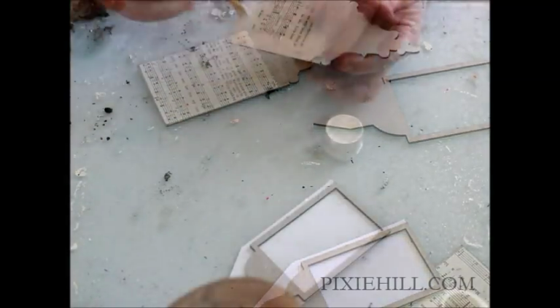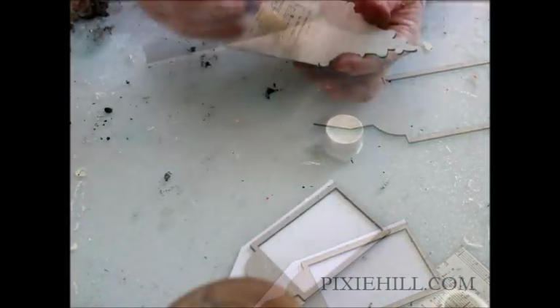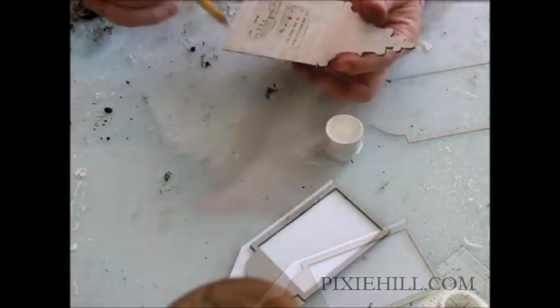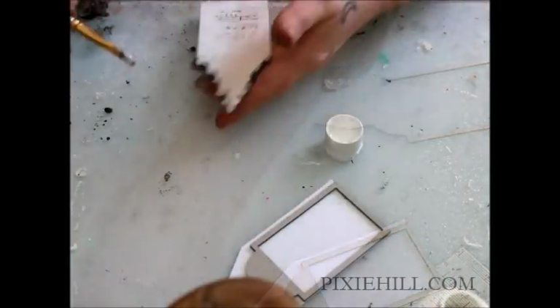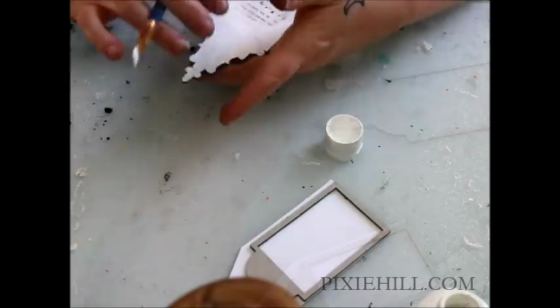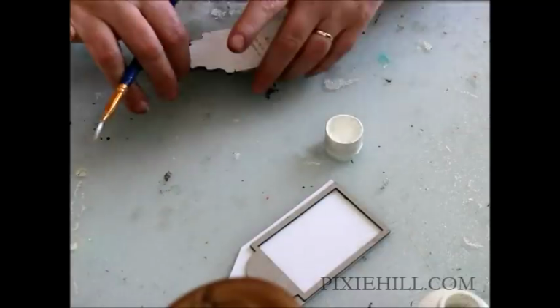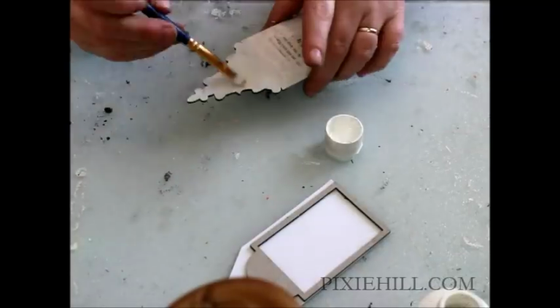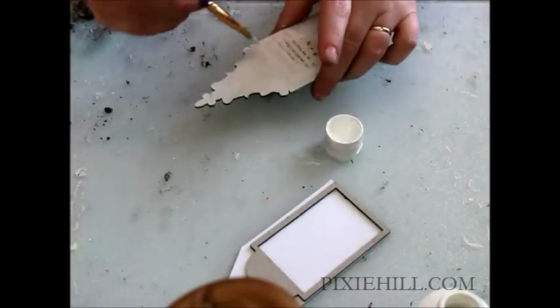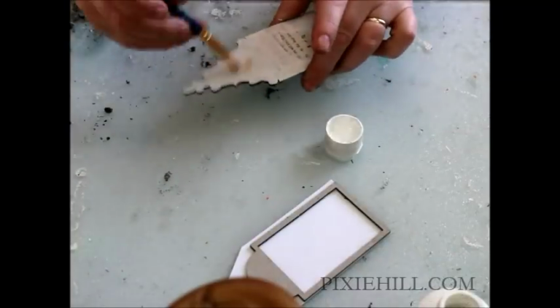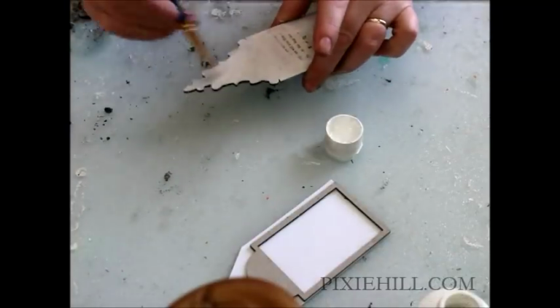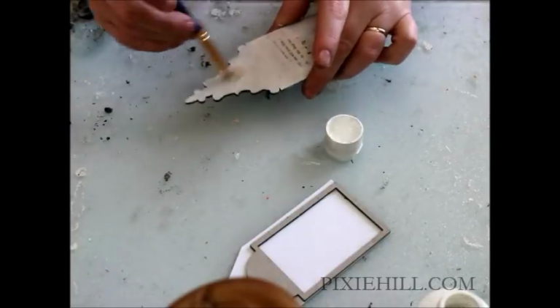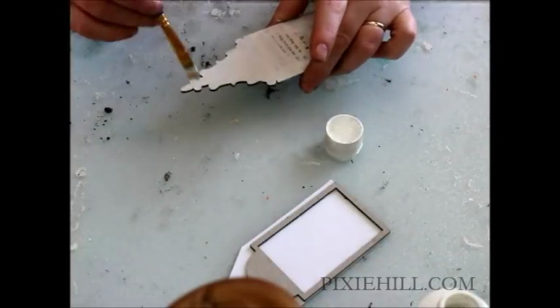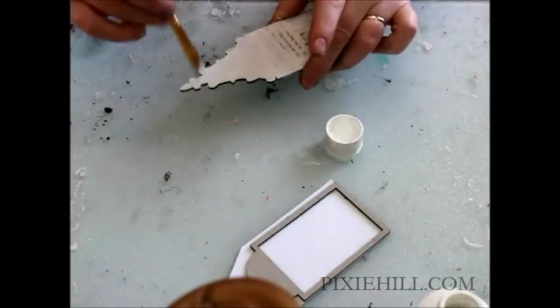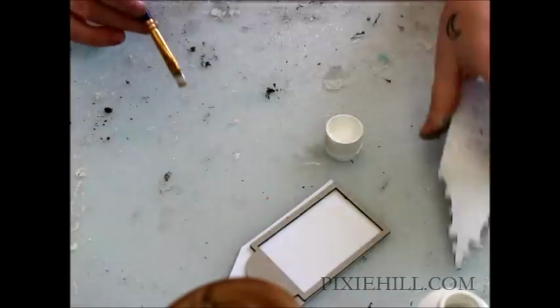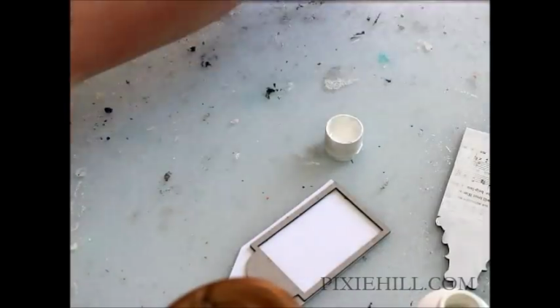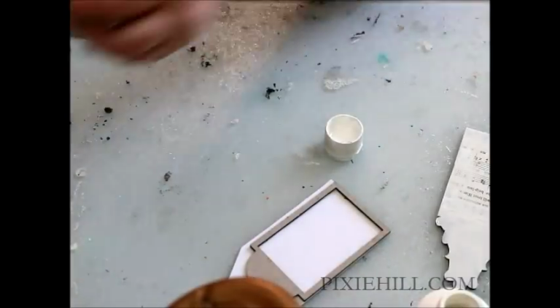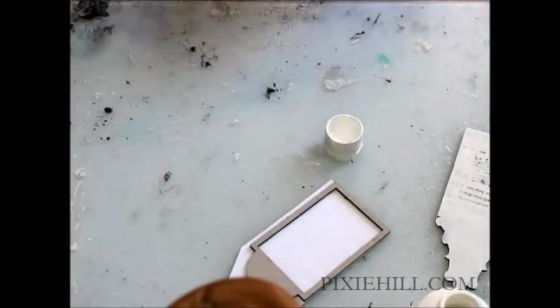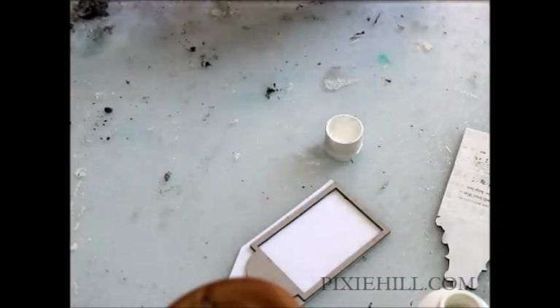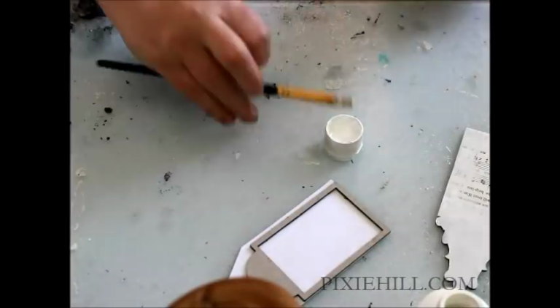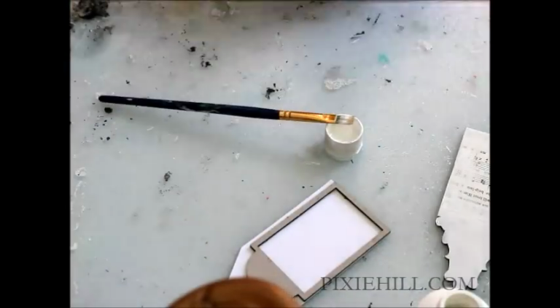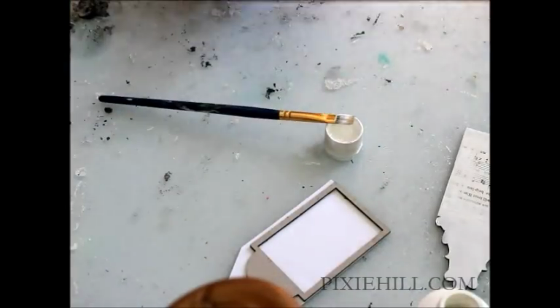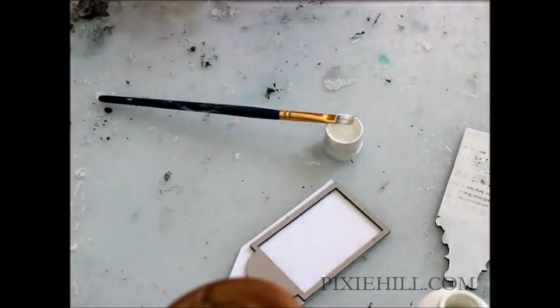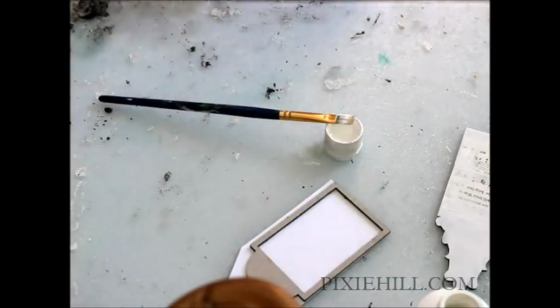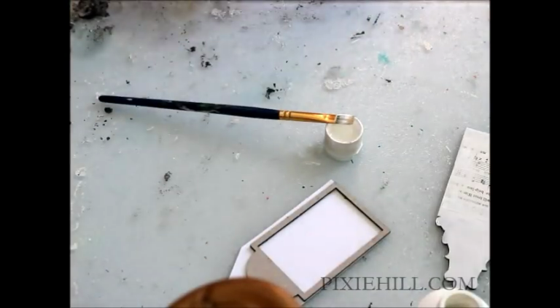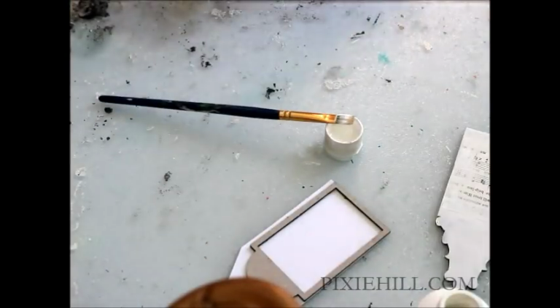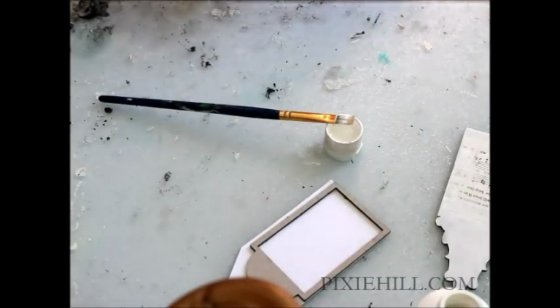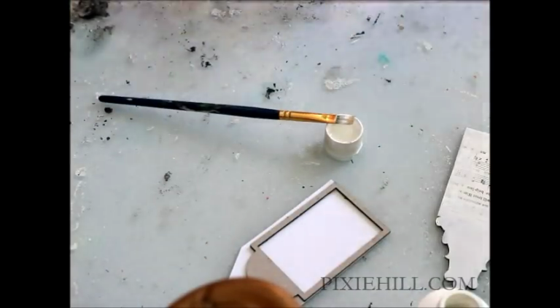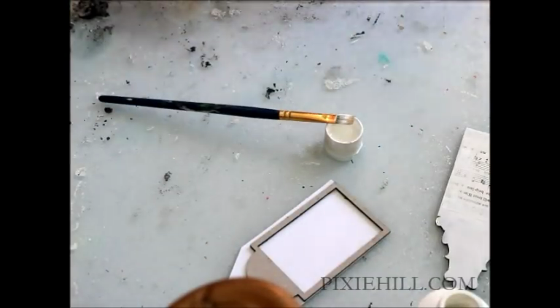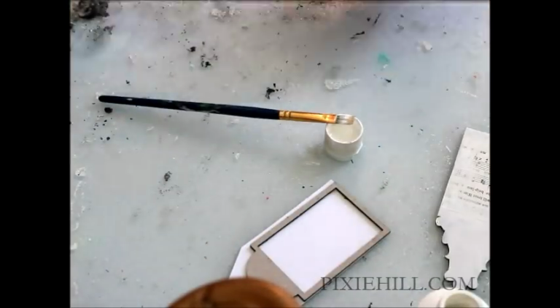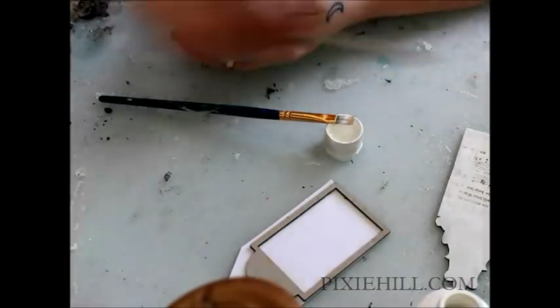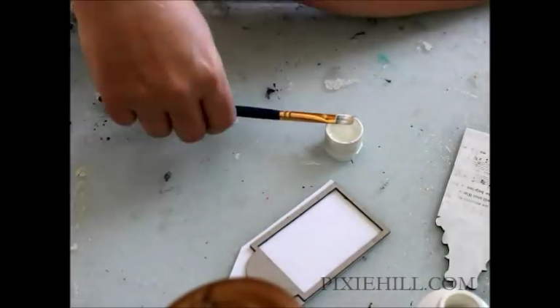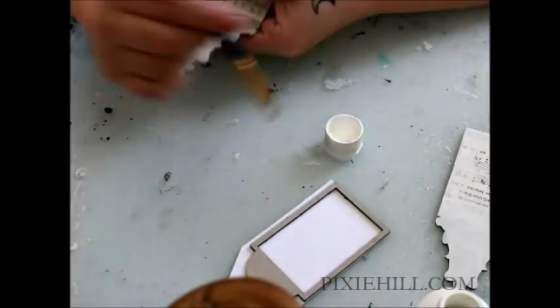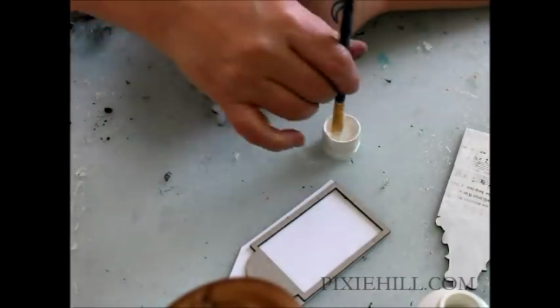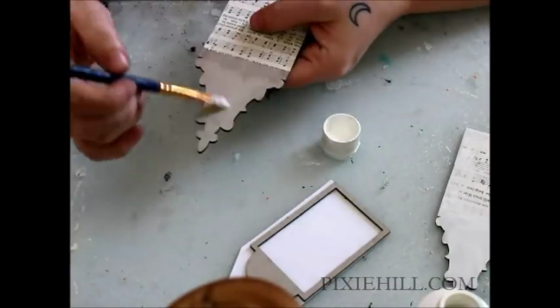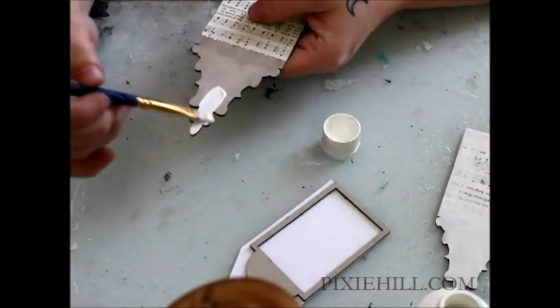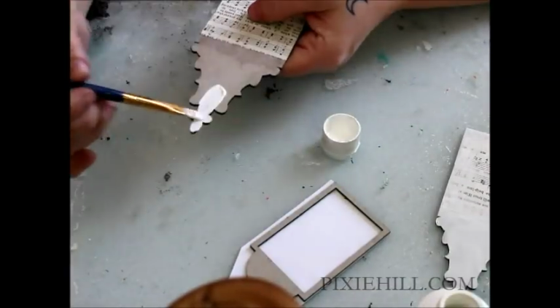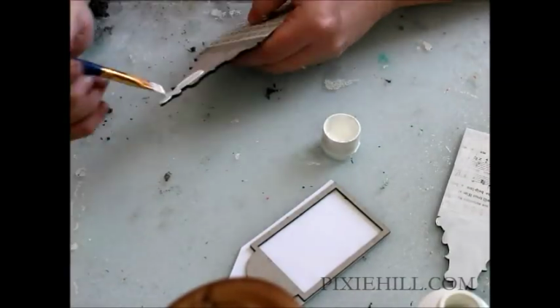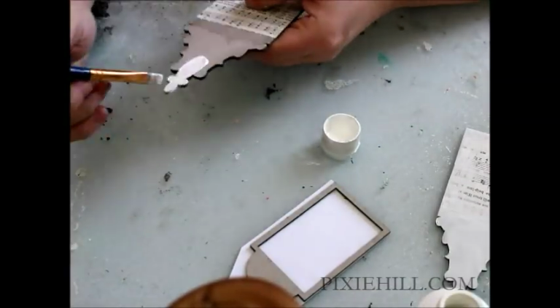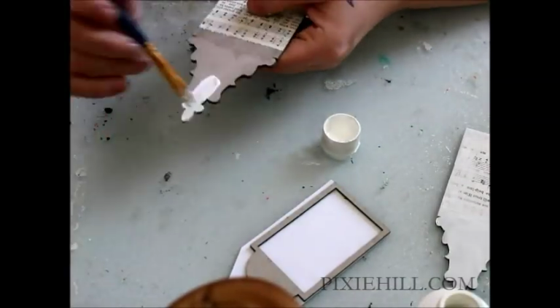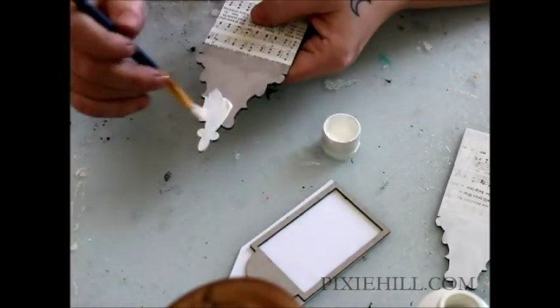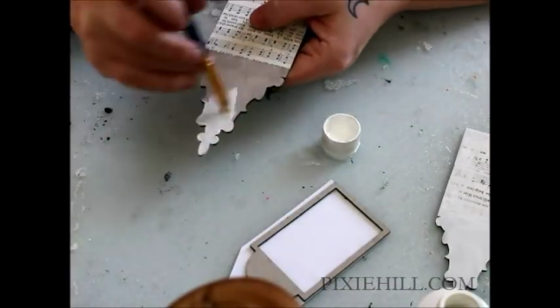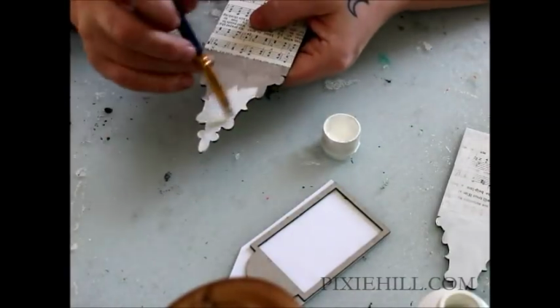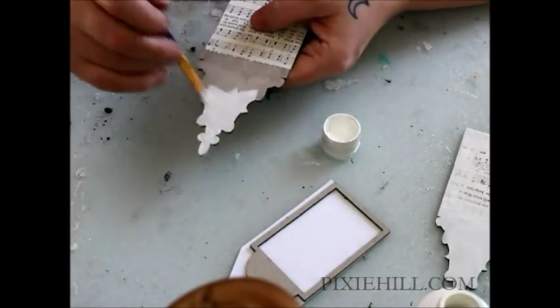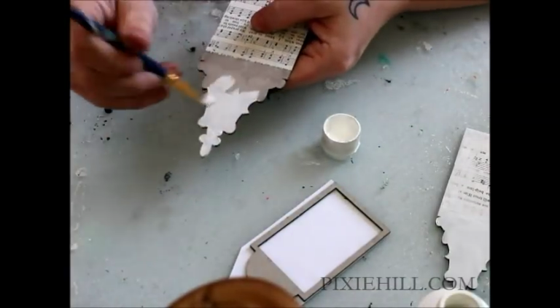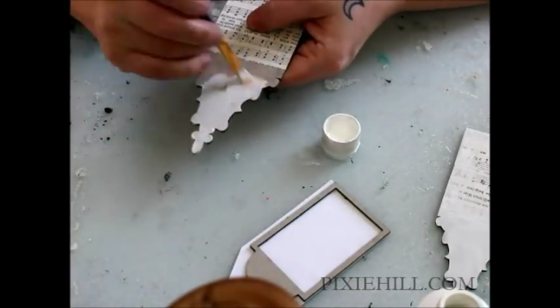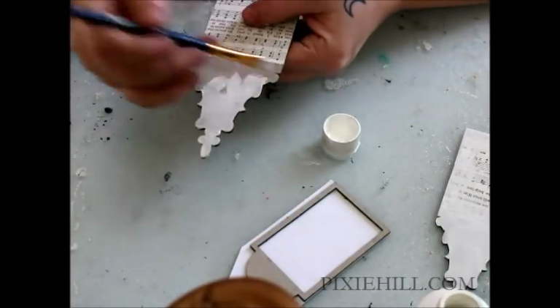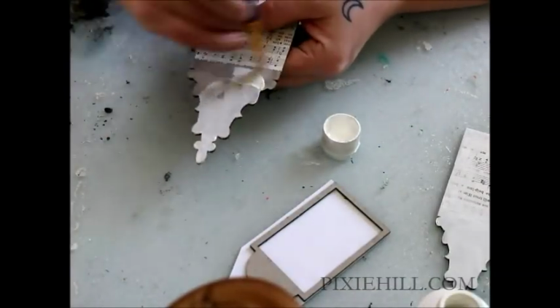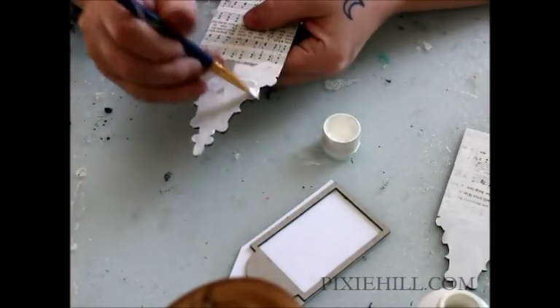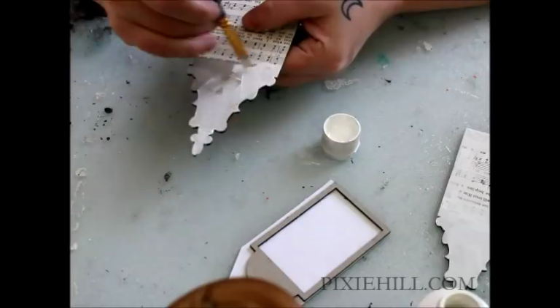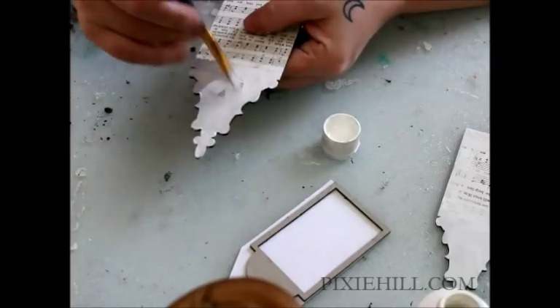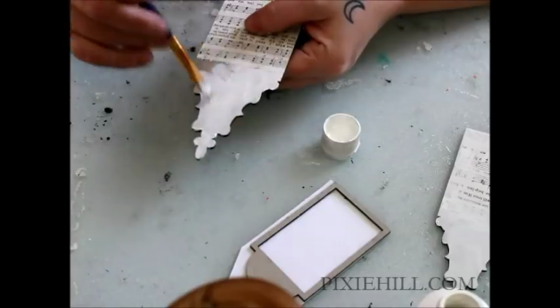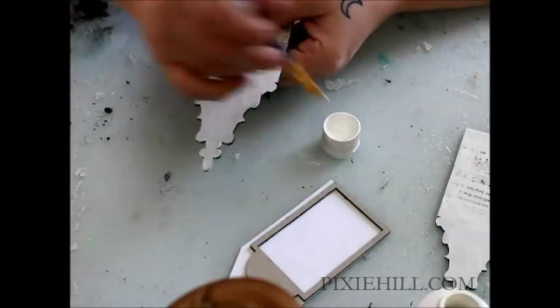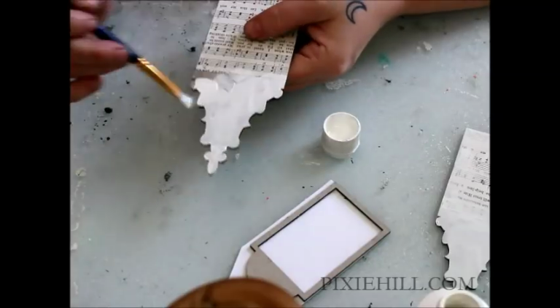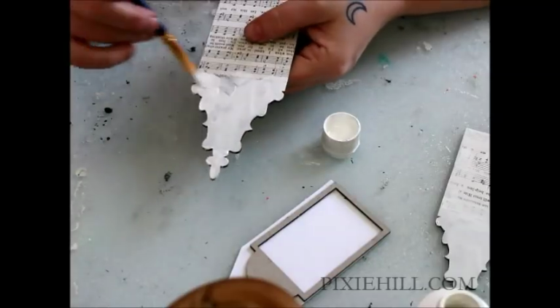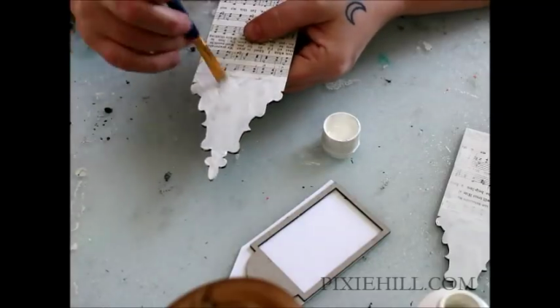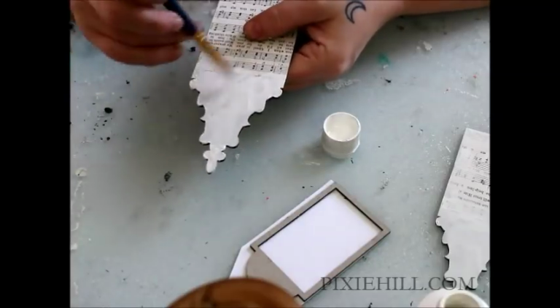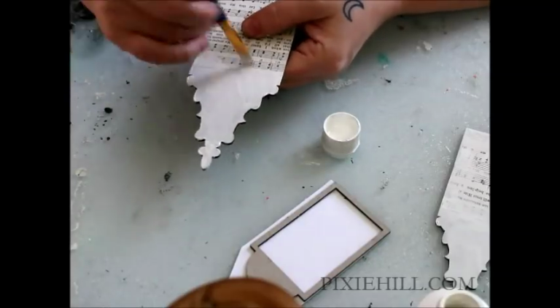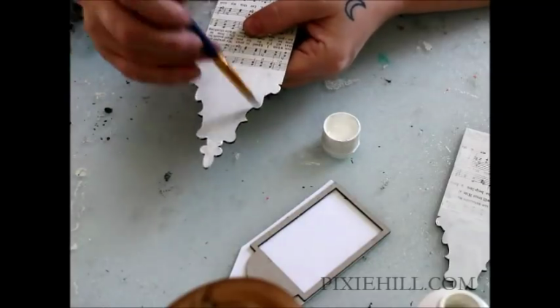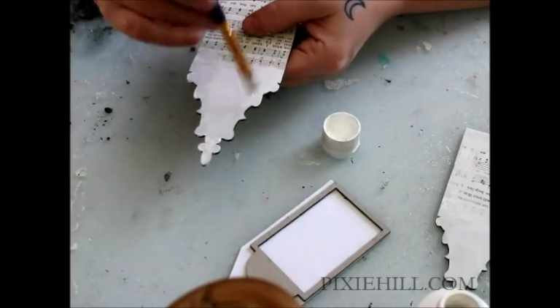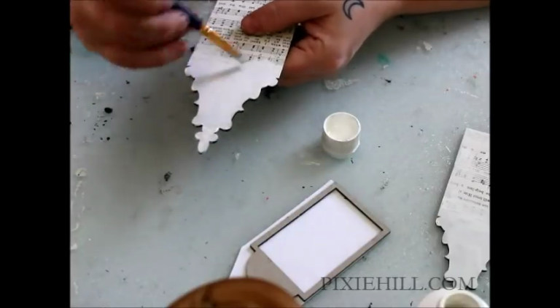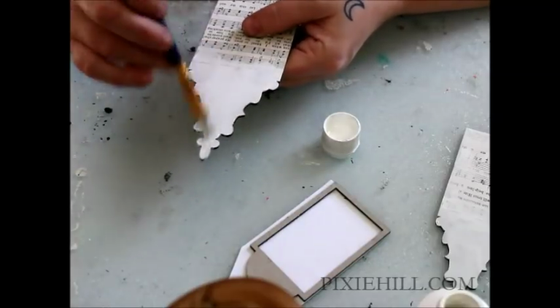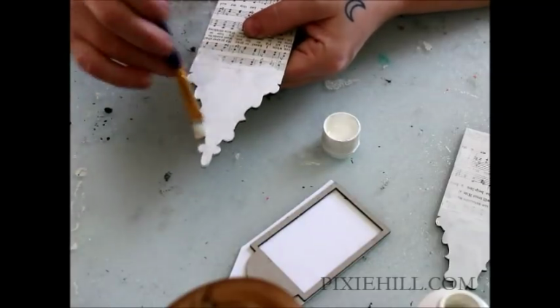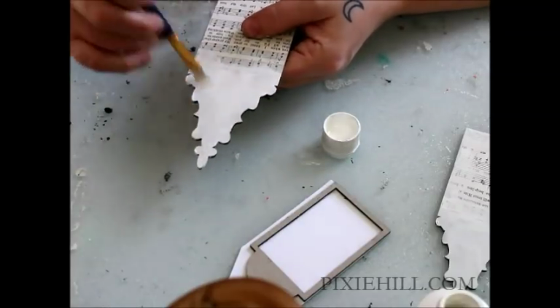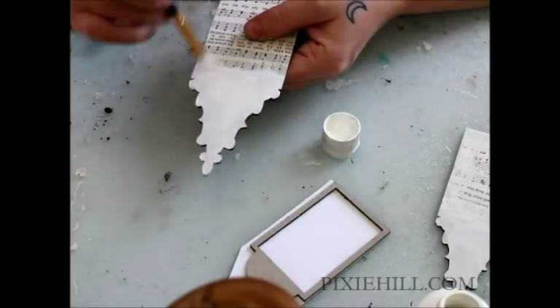Next, I'm giving a quick coat of white acrylic paint. I'd like the paper beneath to show, so I'm going lightly over that area.